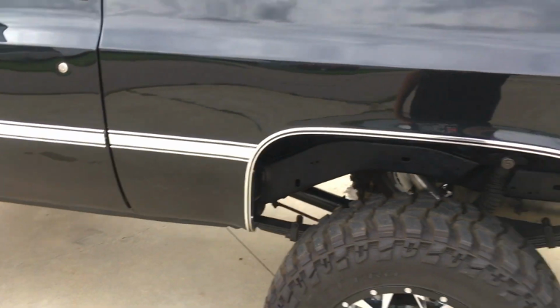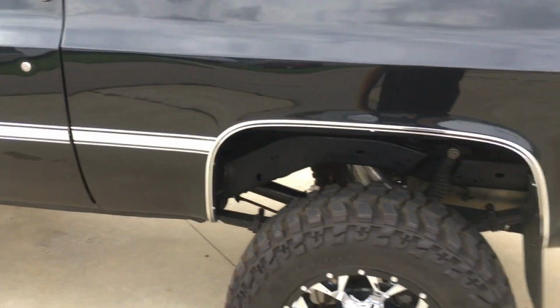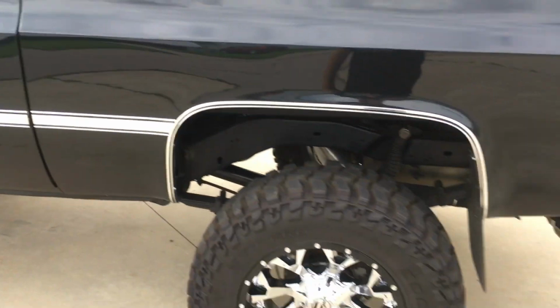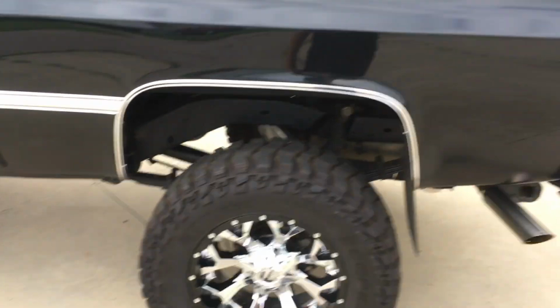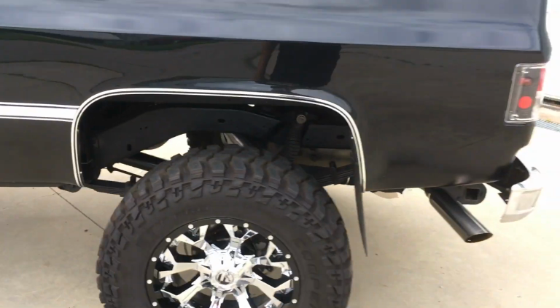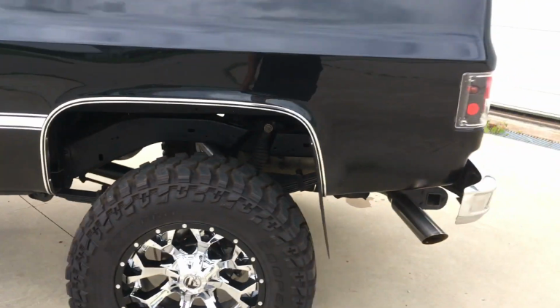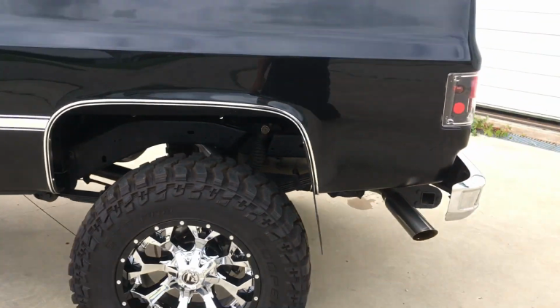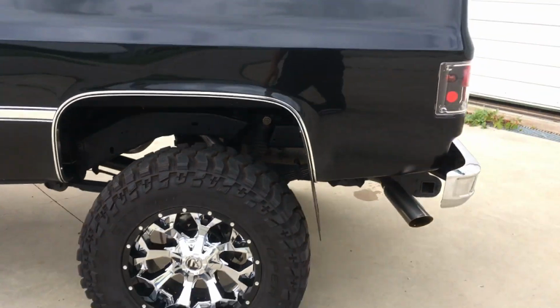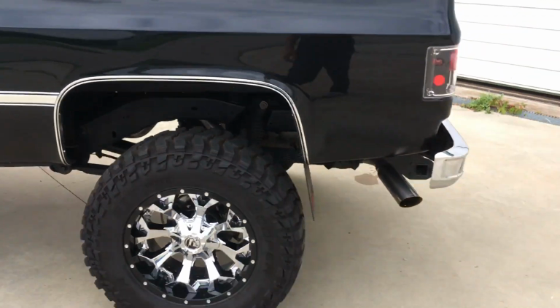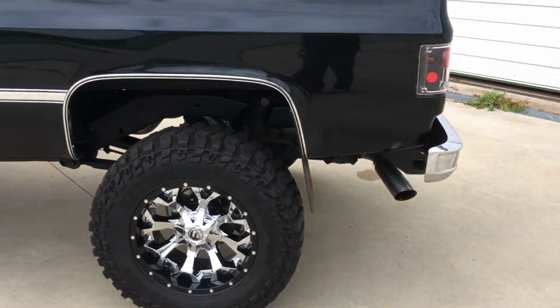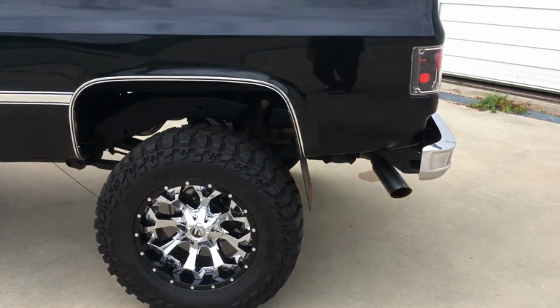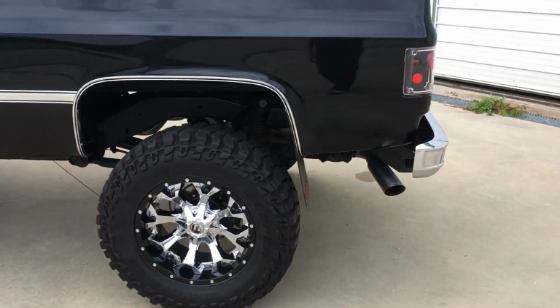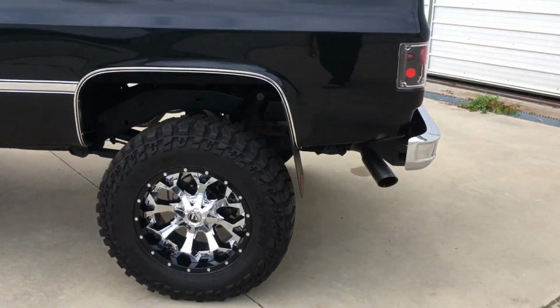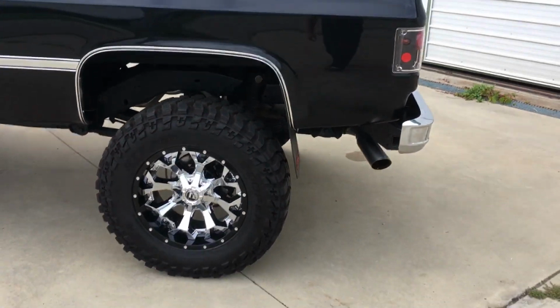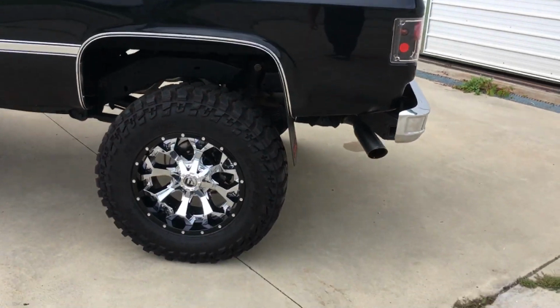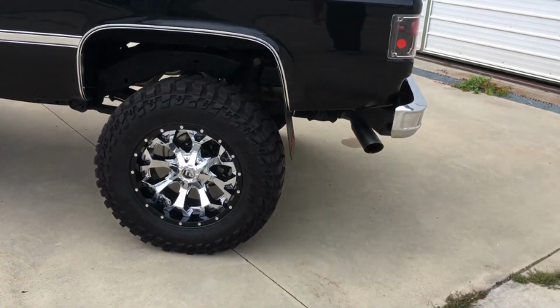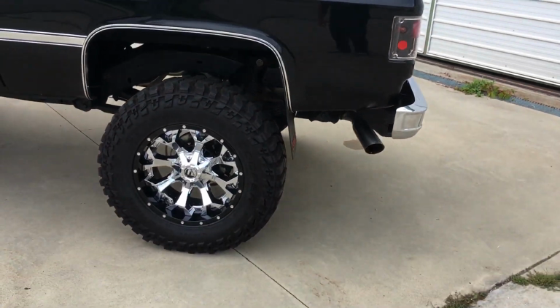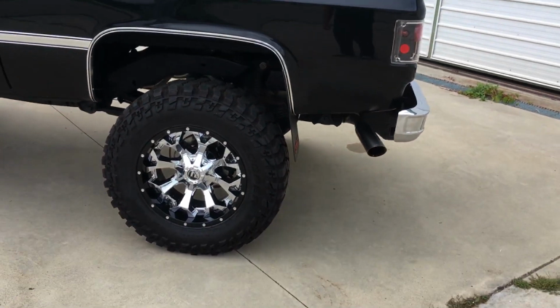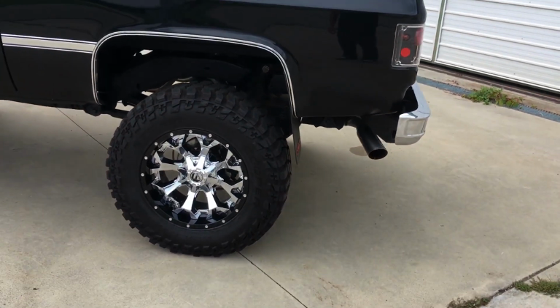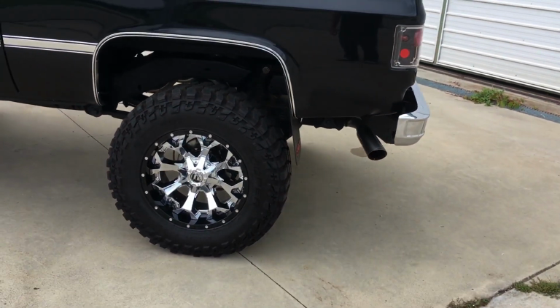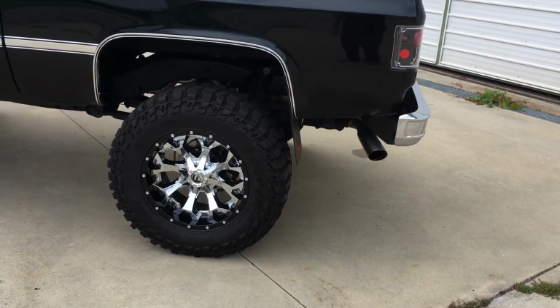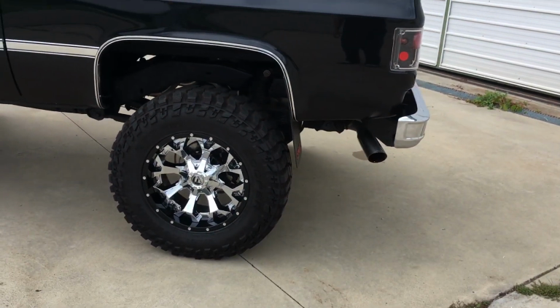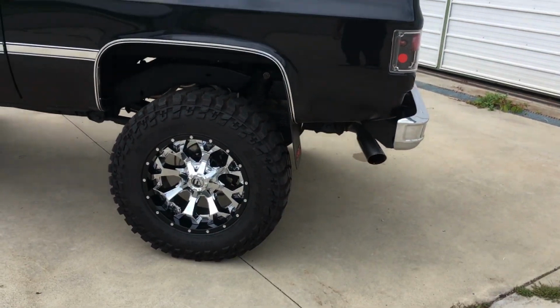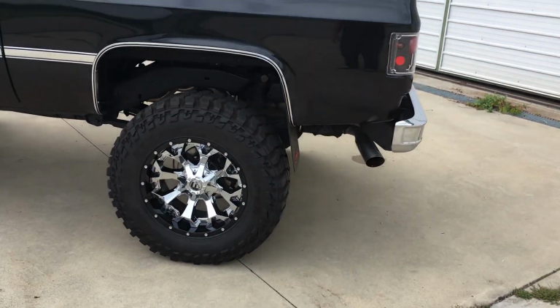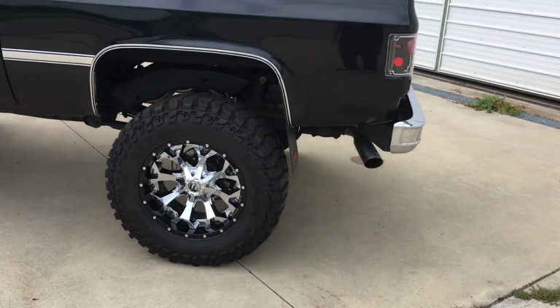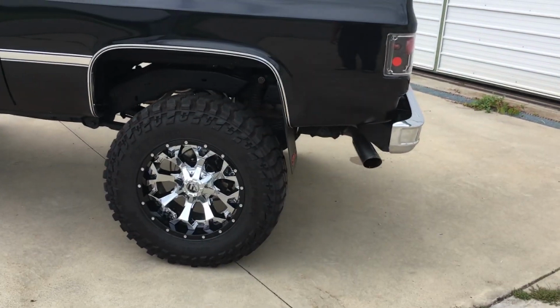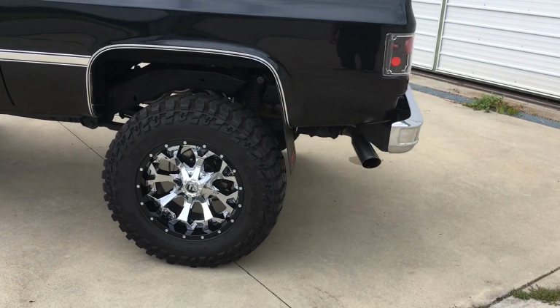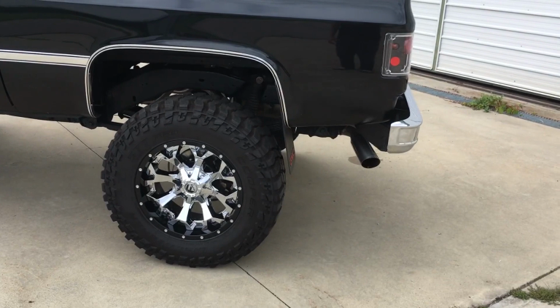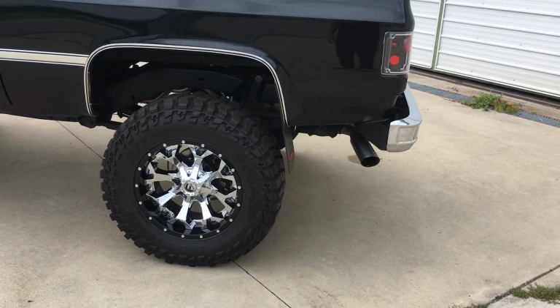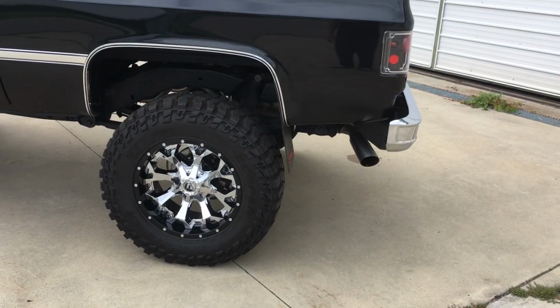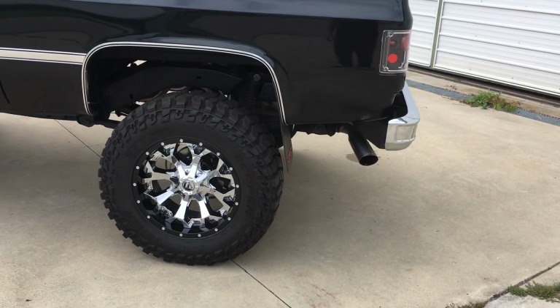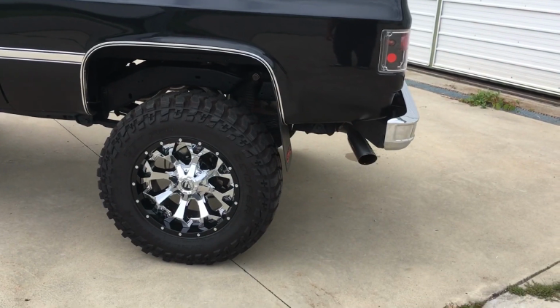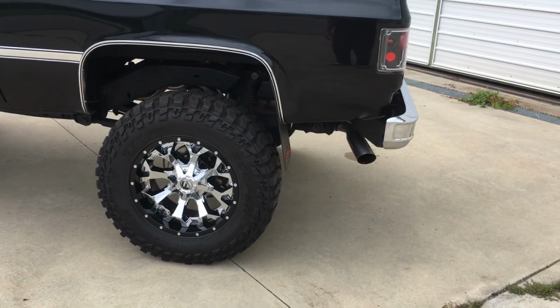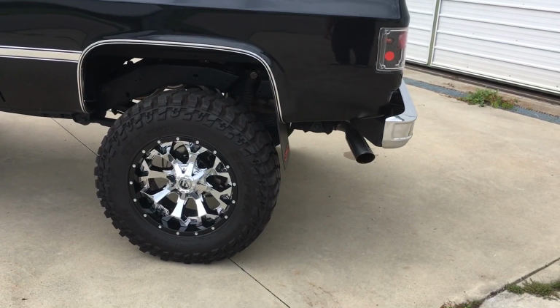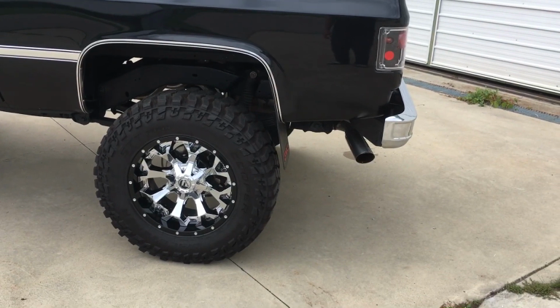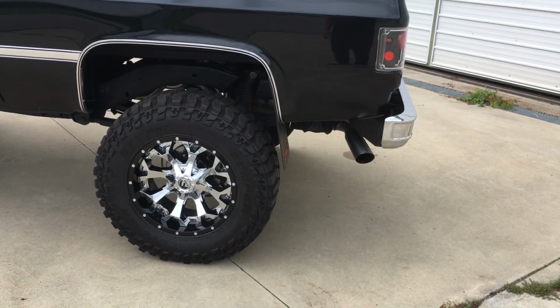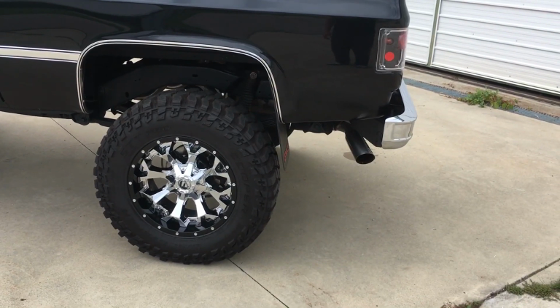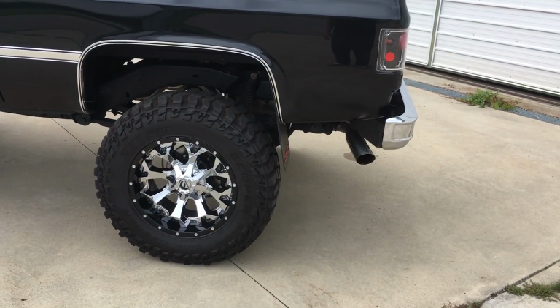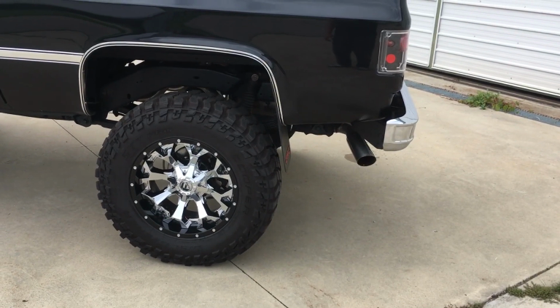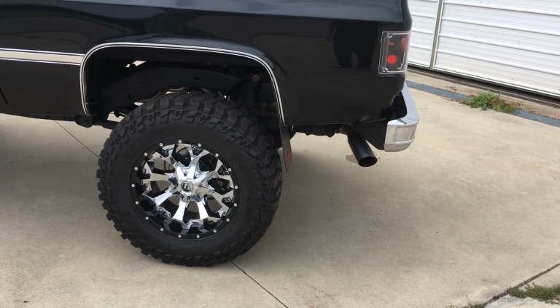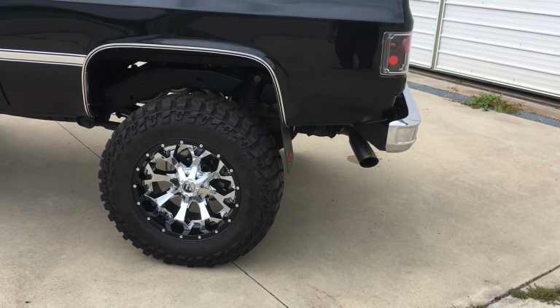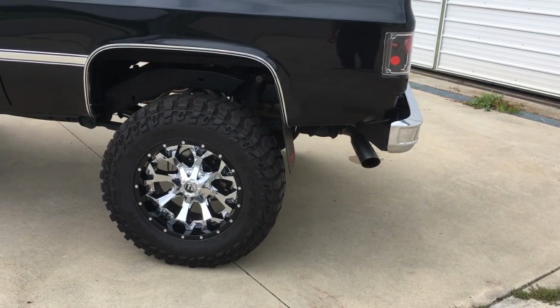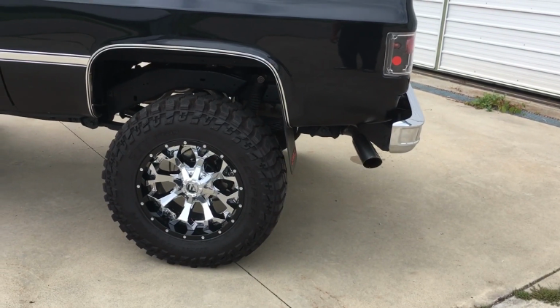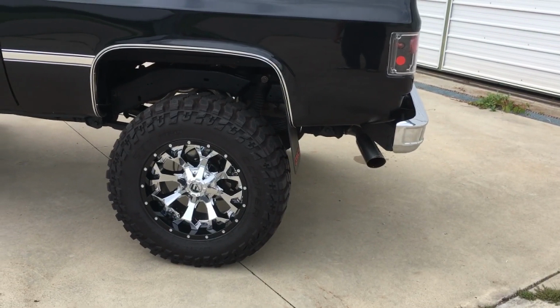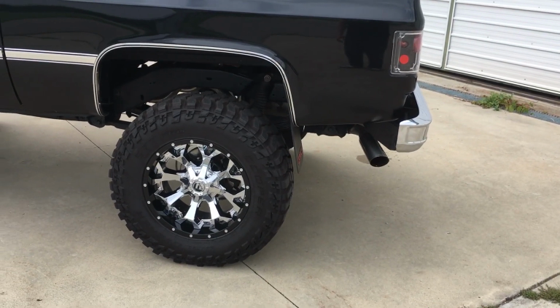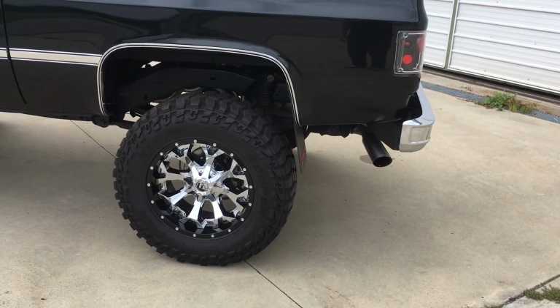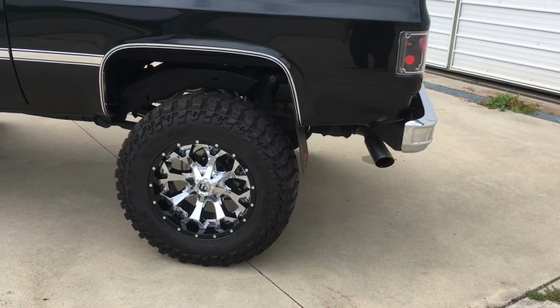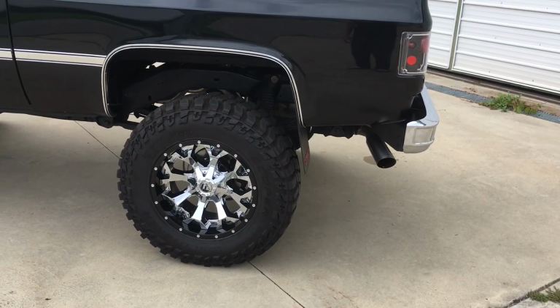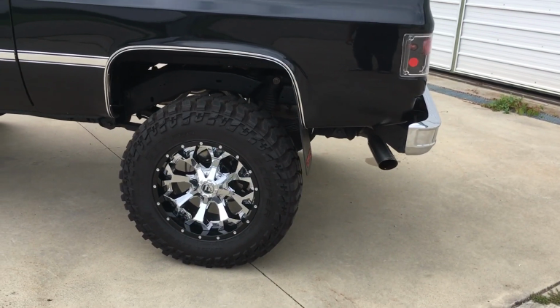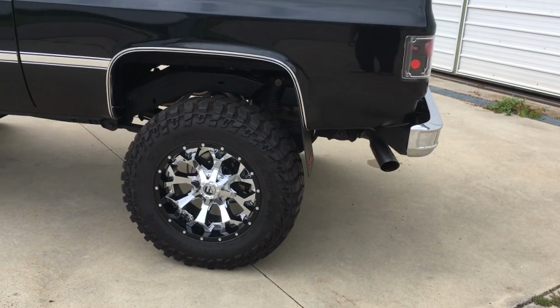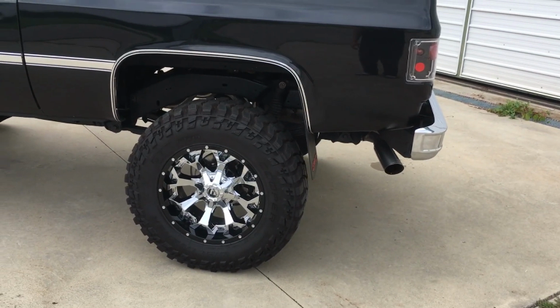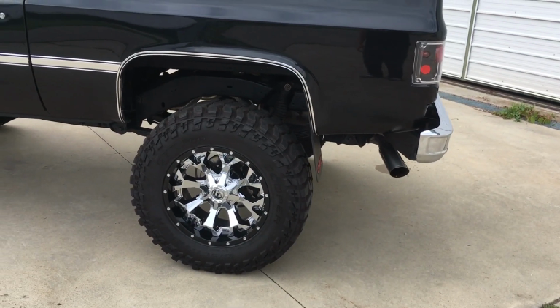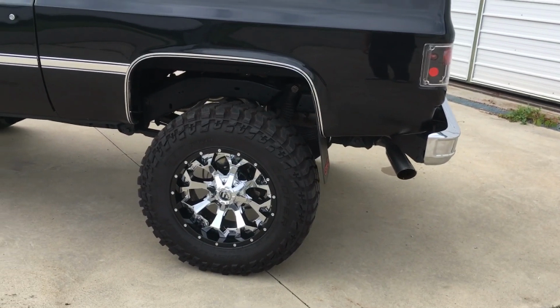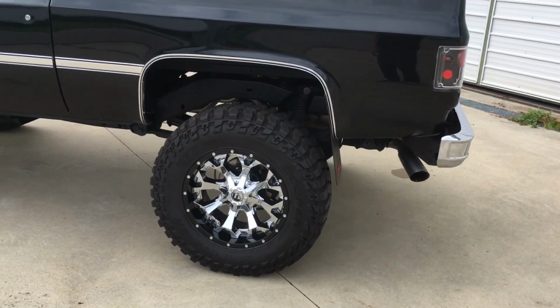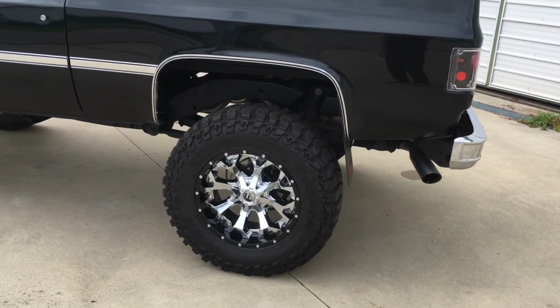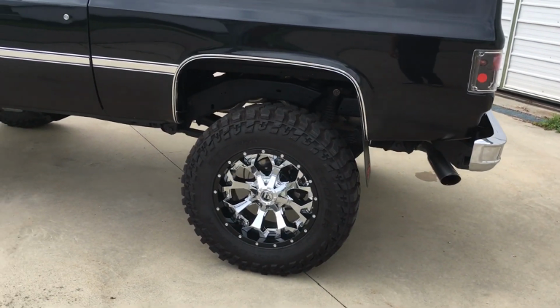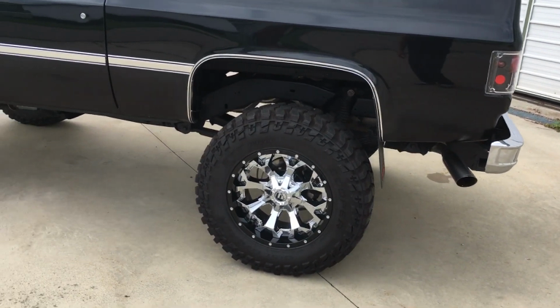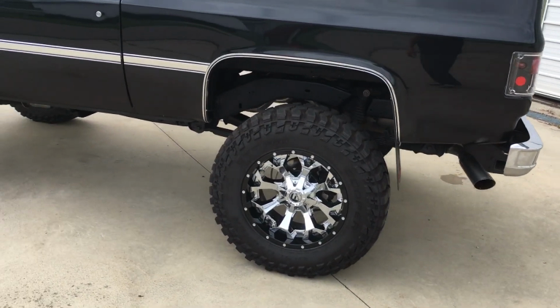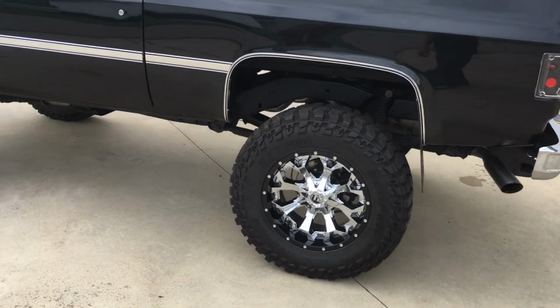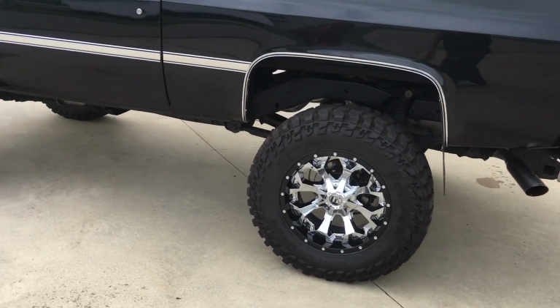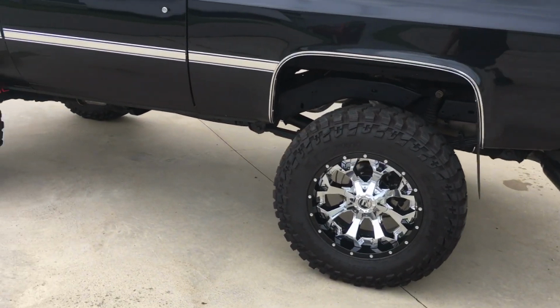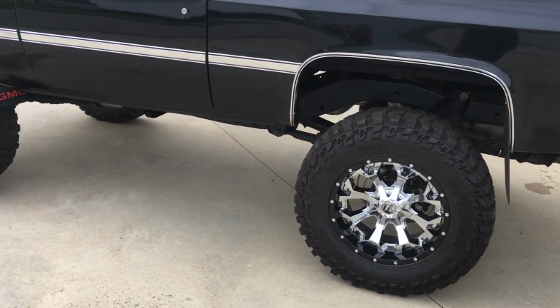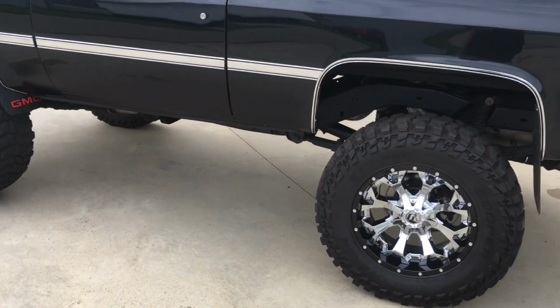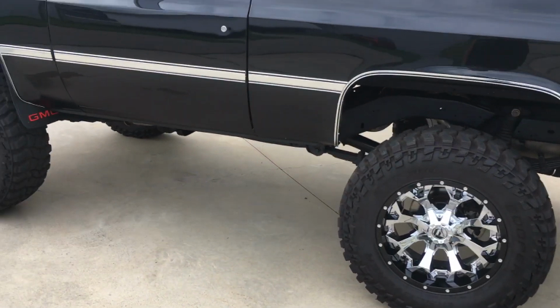It's got a hydraulic roller cam in it so it's pretty lumpy. Headers with Flowmaster Super 40s.